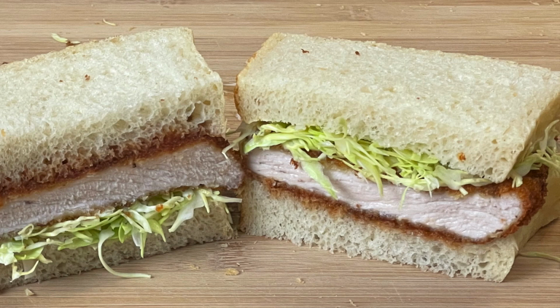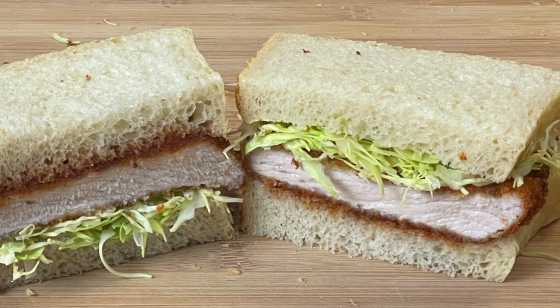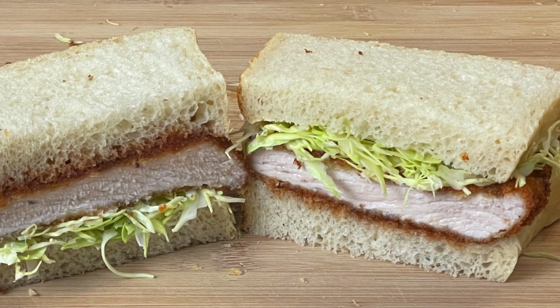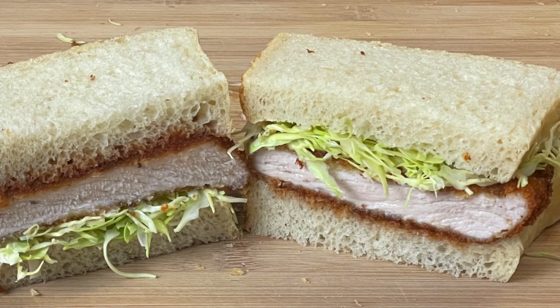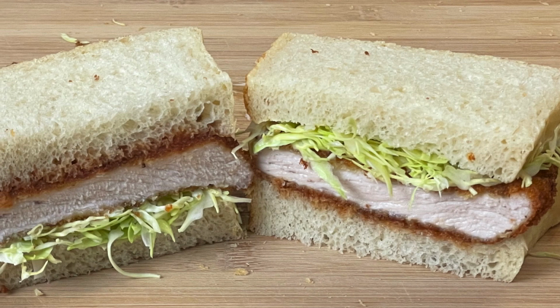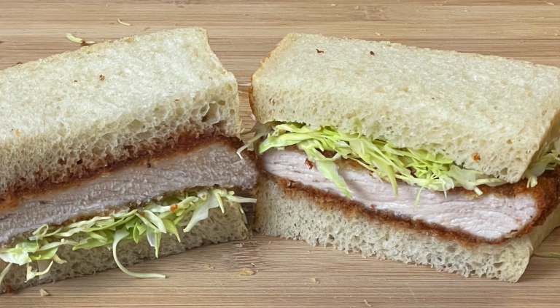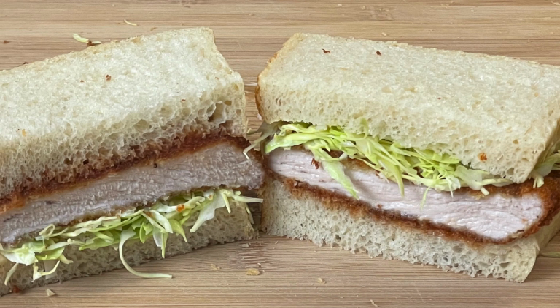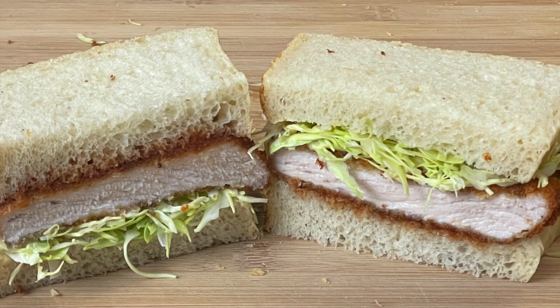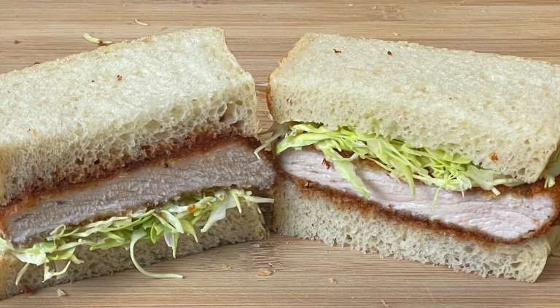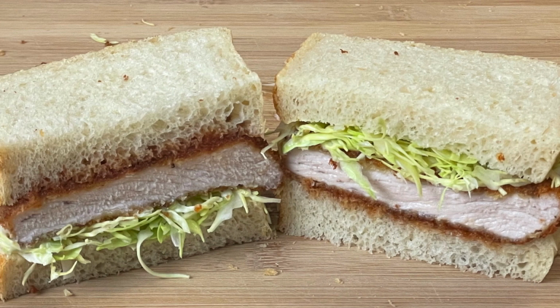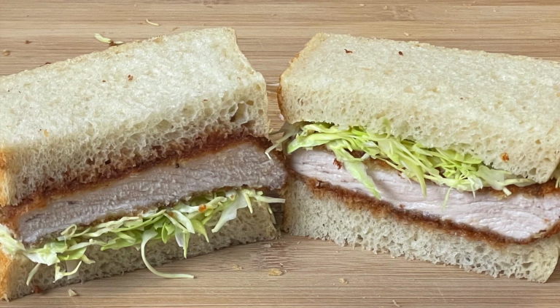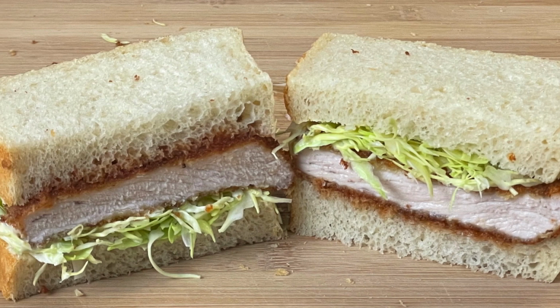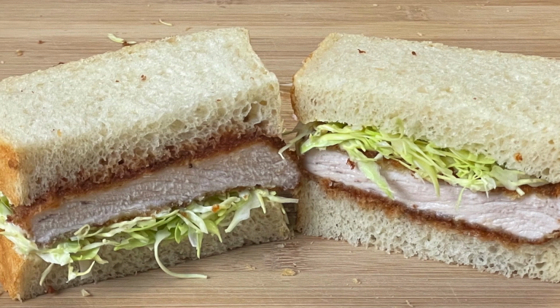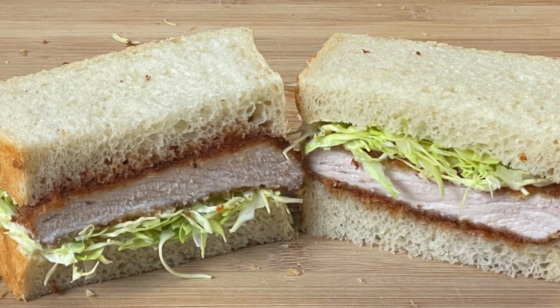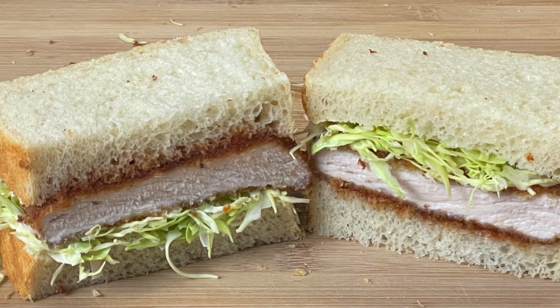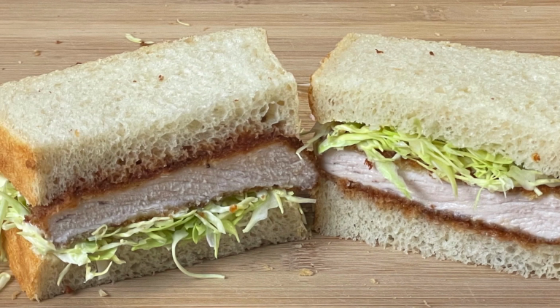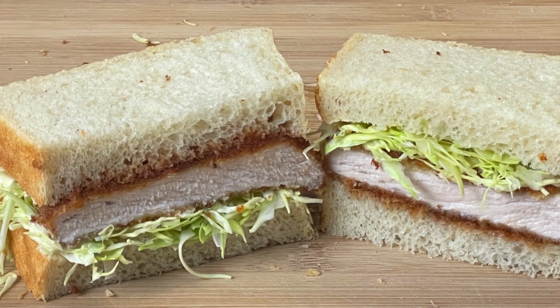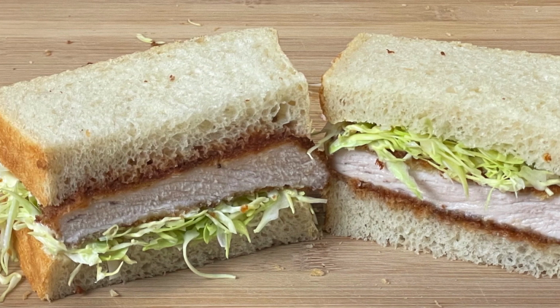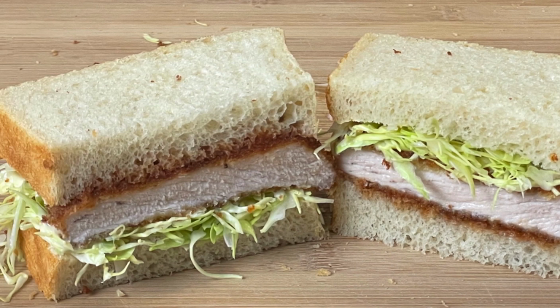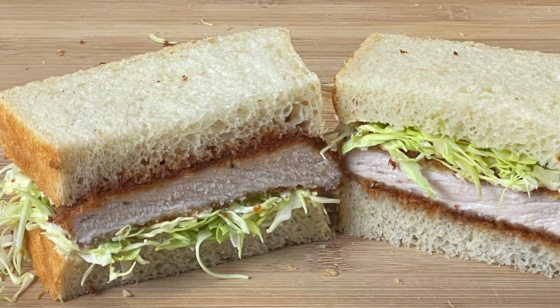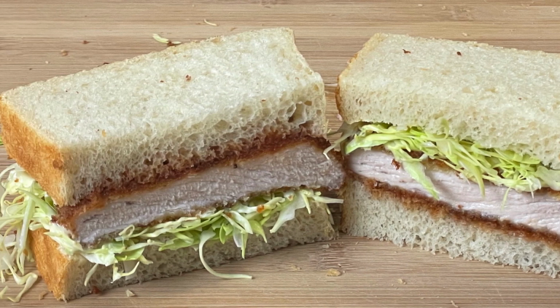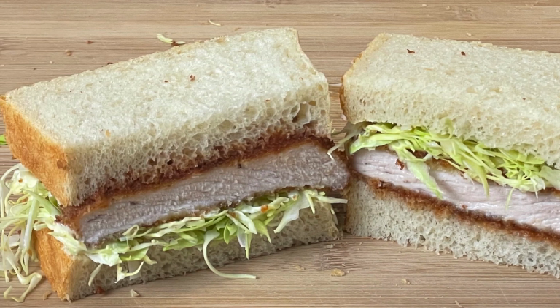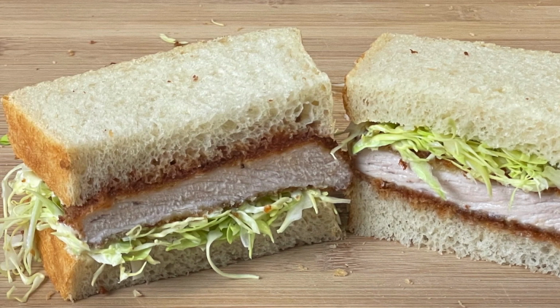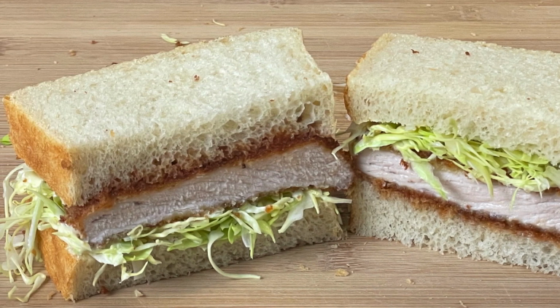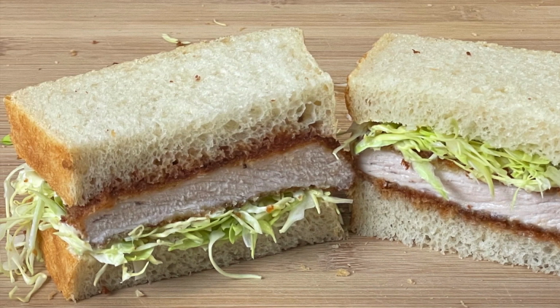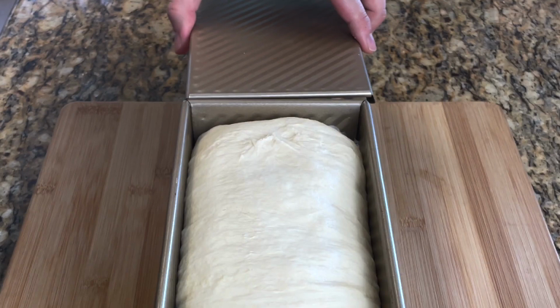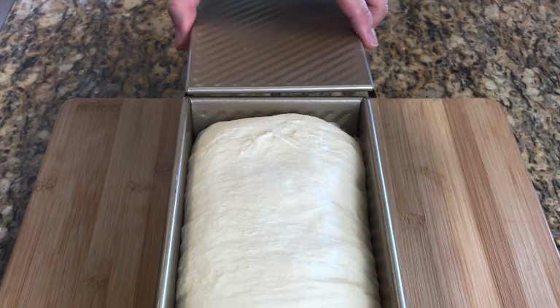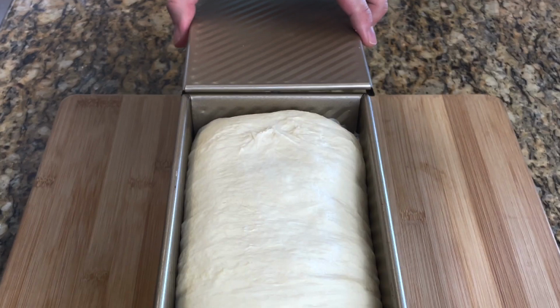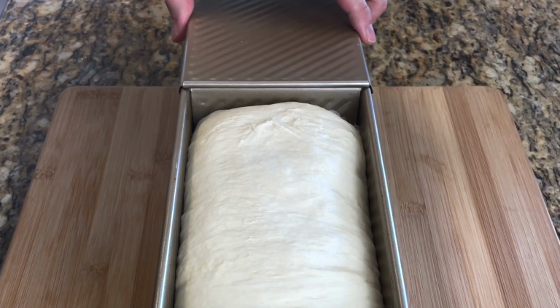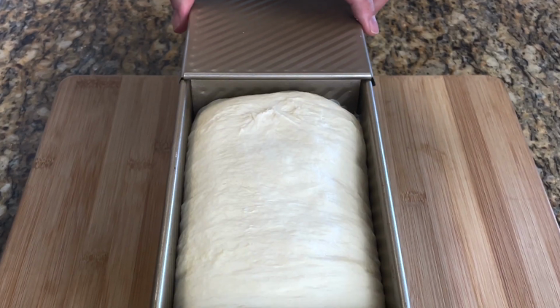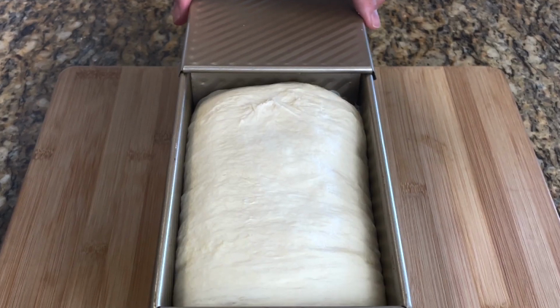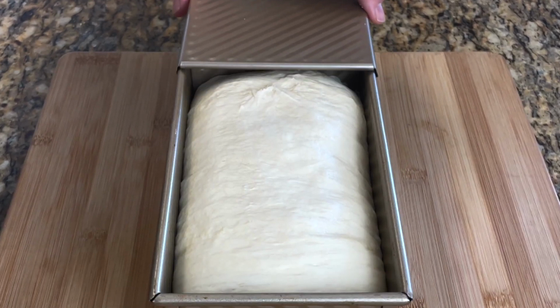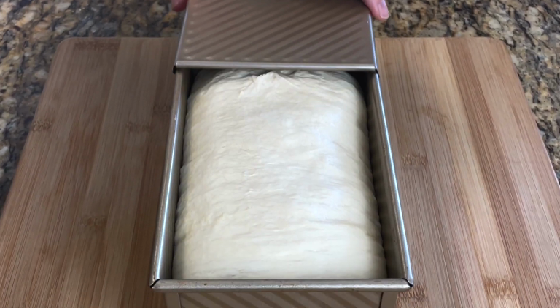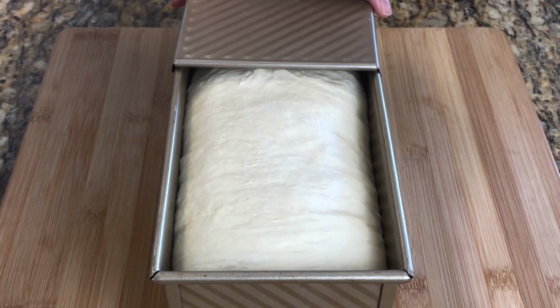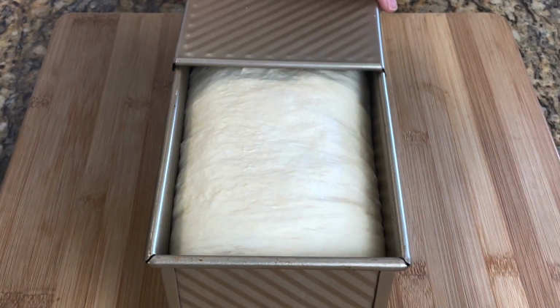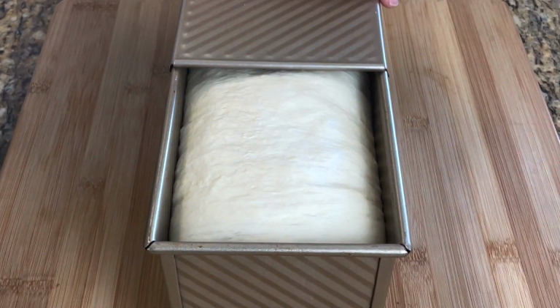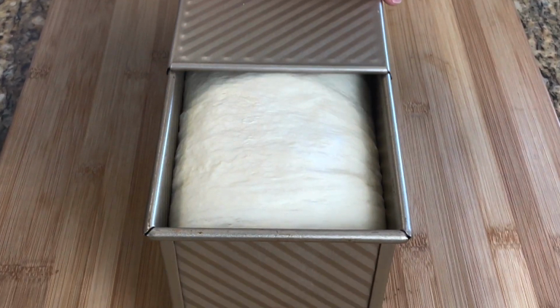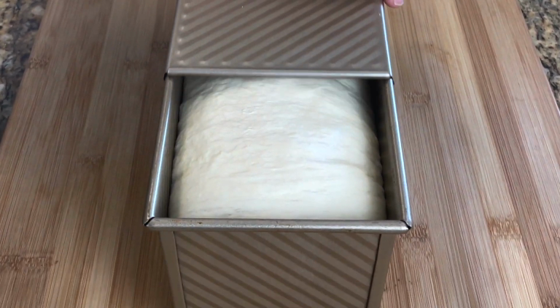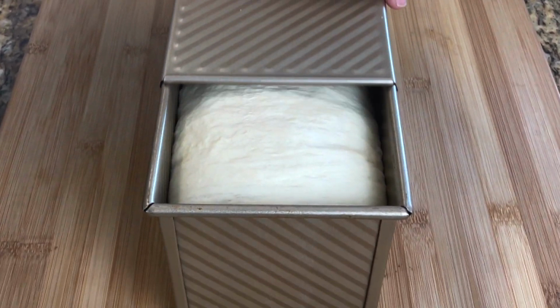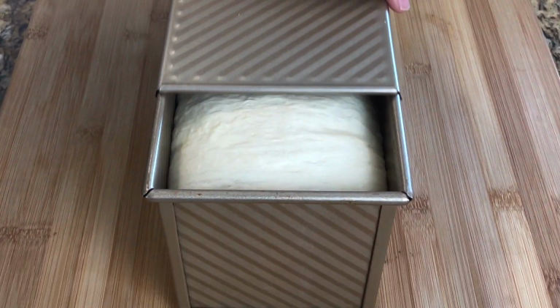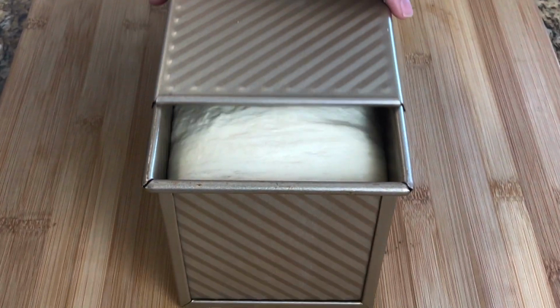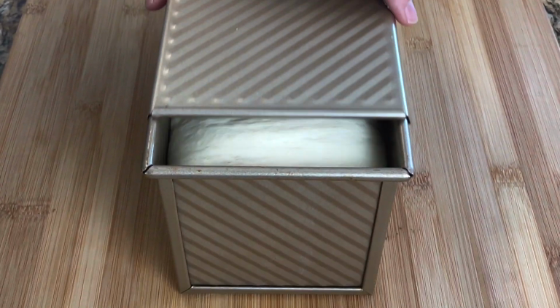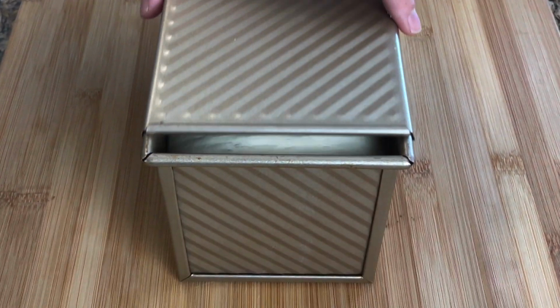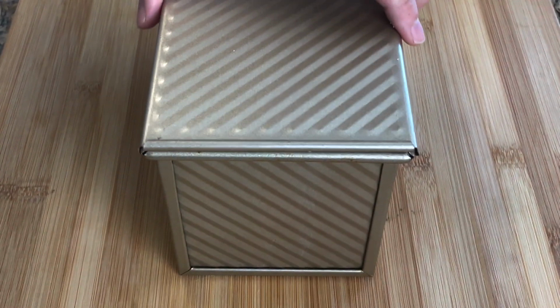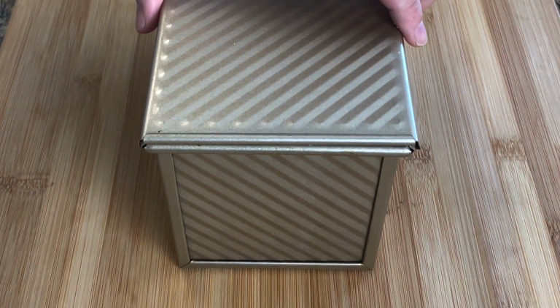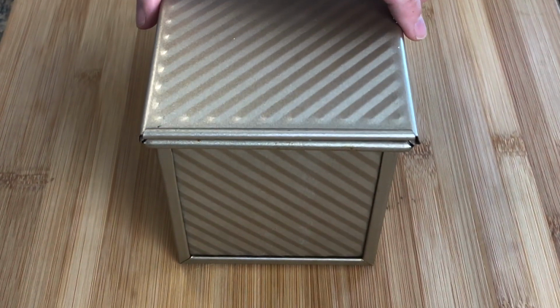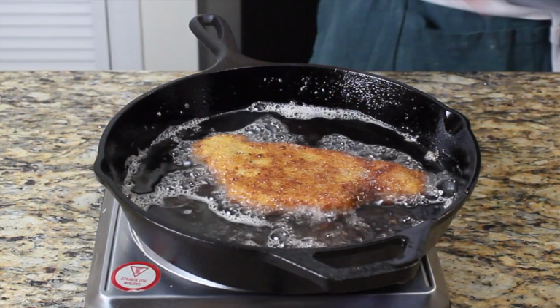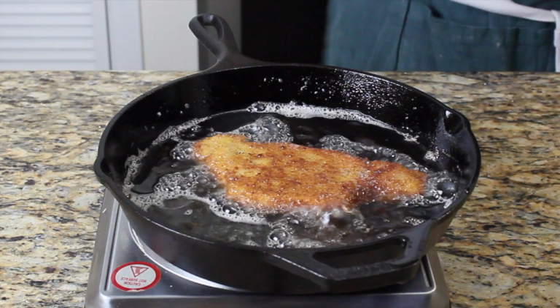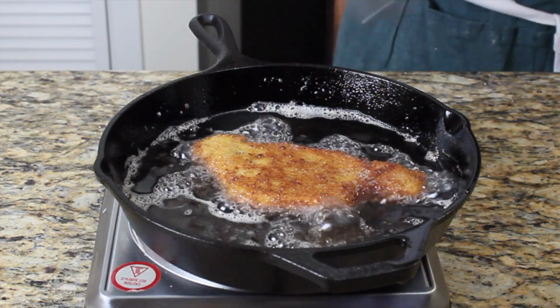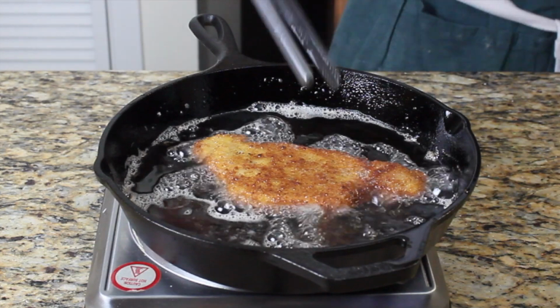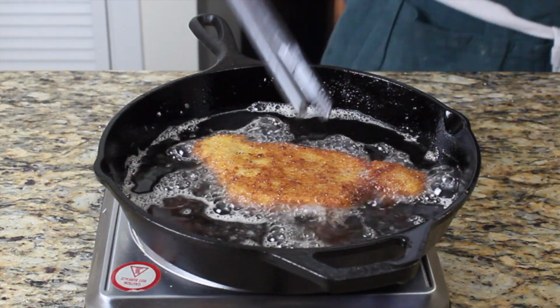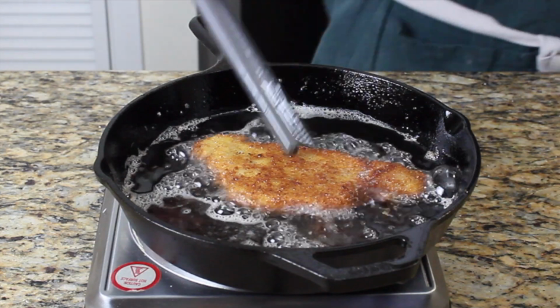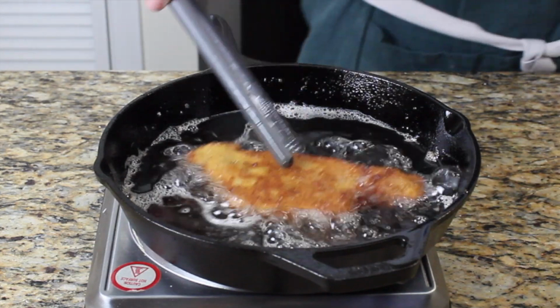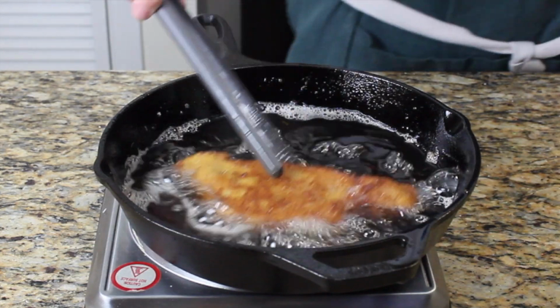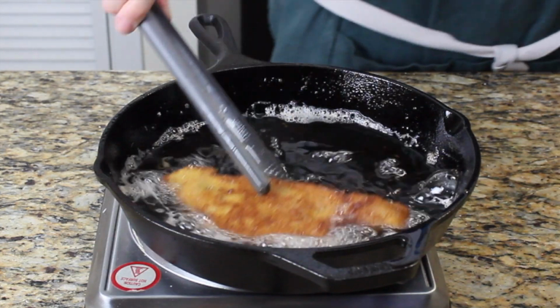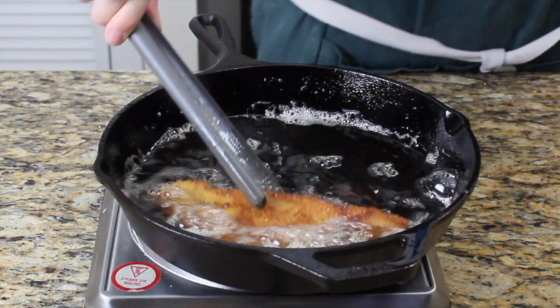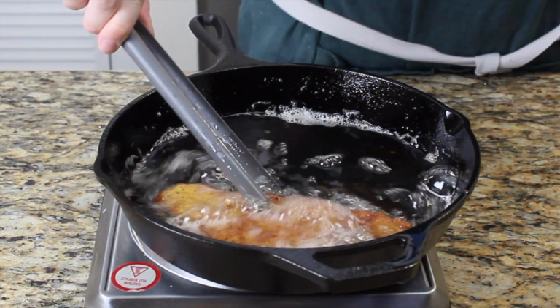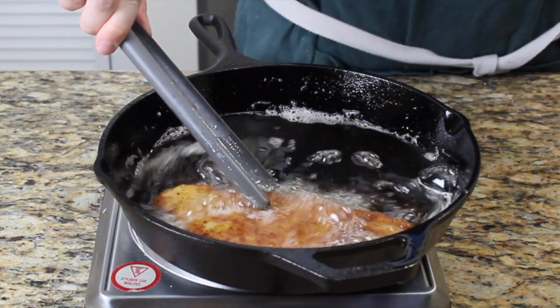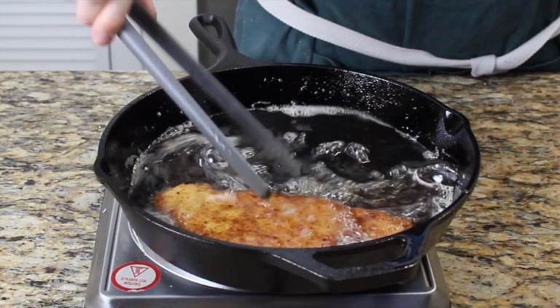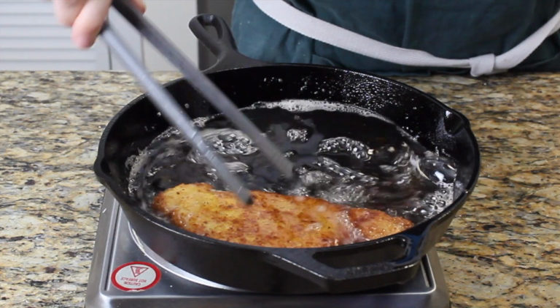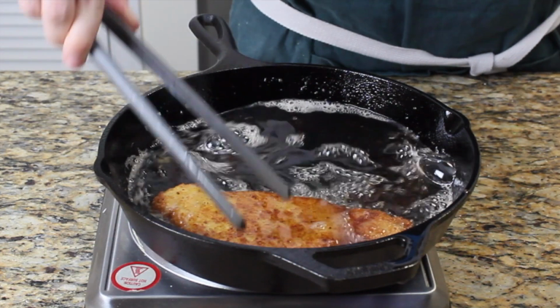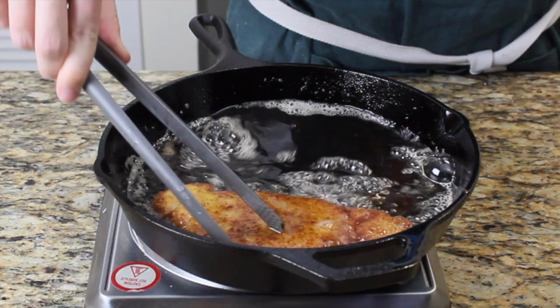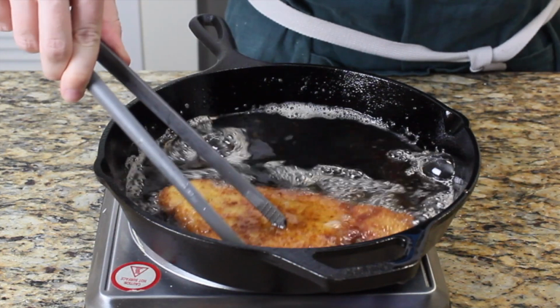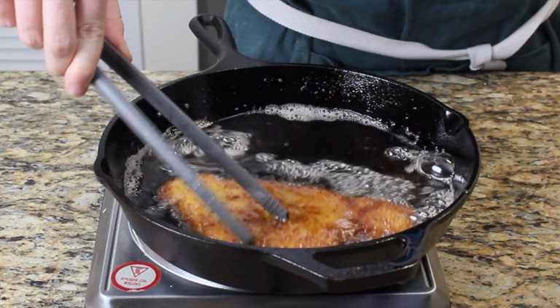Hey everyone, welcome back to my channel. Today we're gonna make one of my most favorite sandwiches of all time, the katsu sandwich.